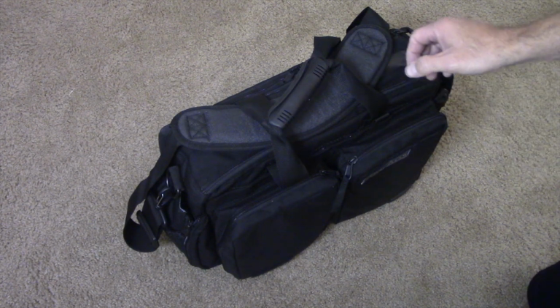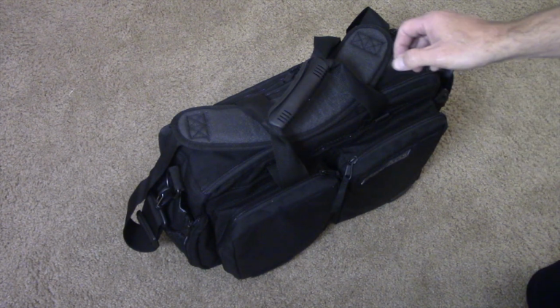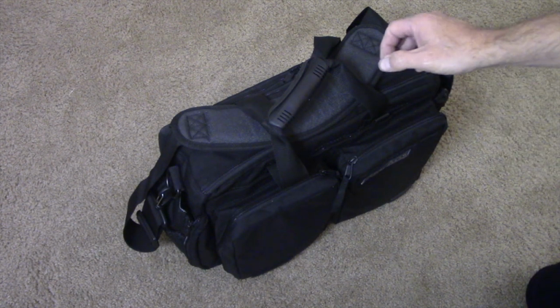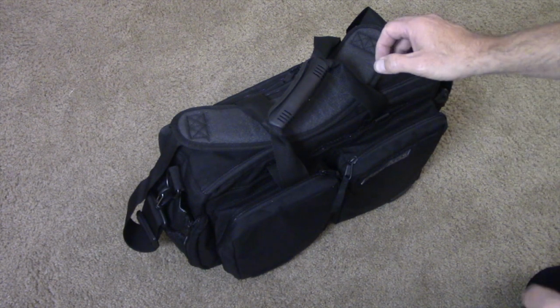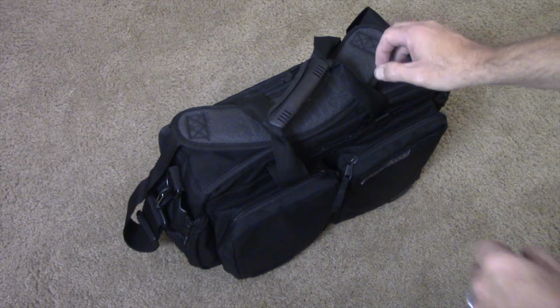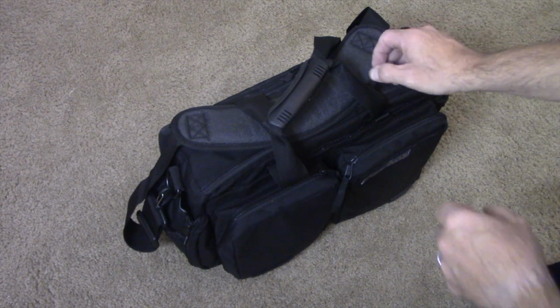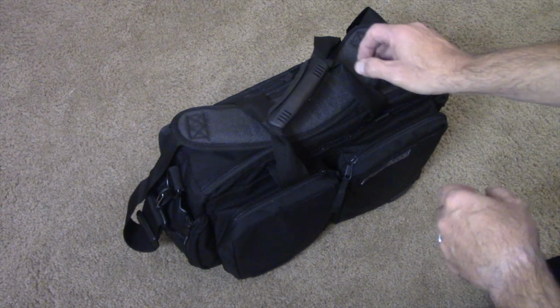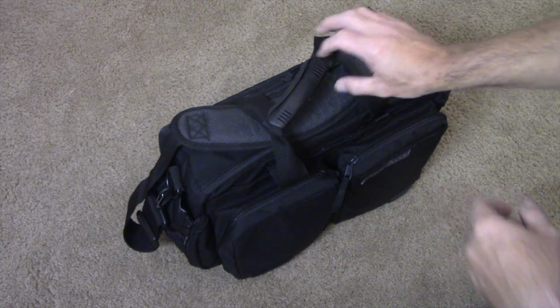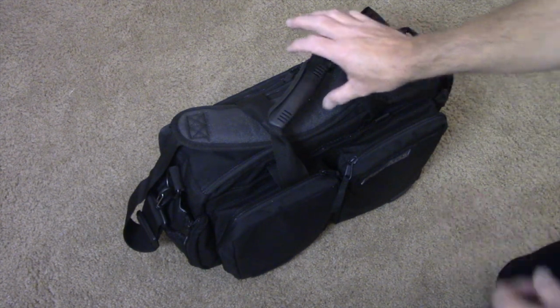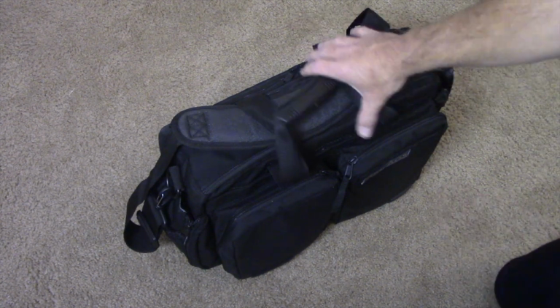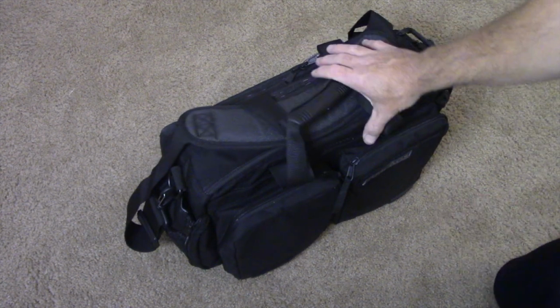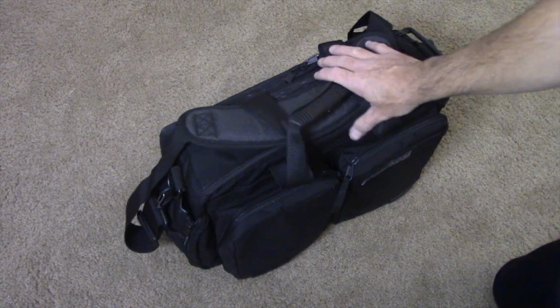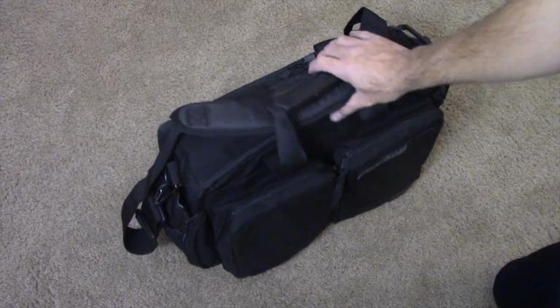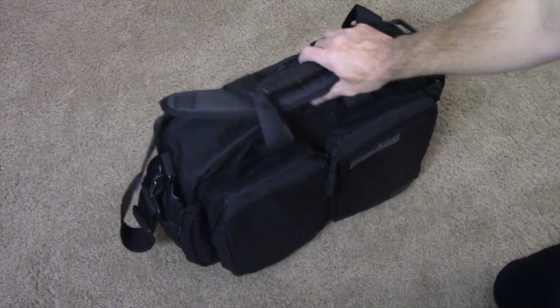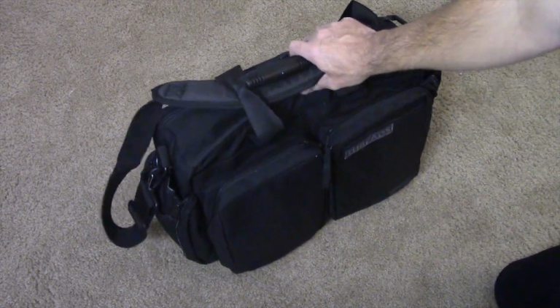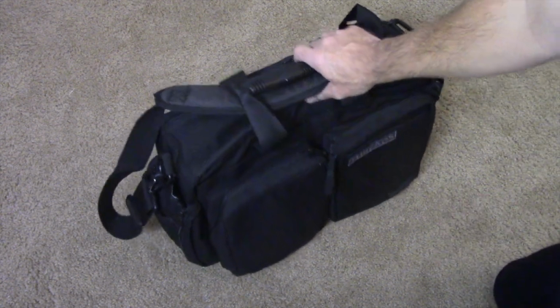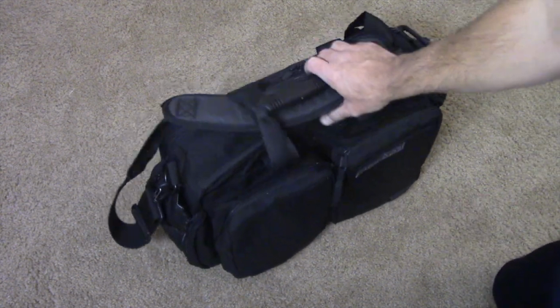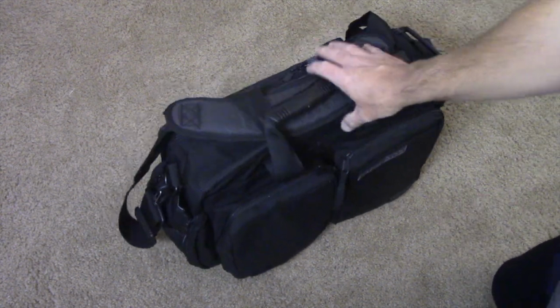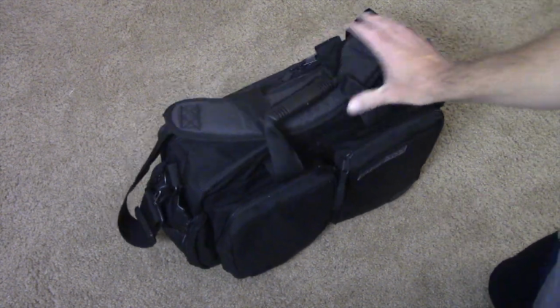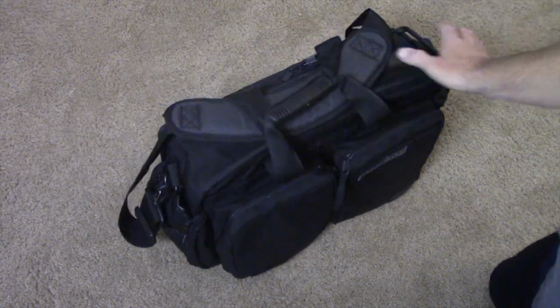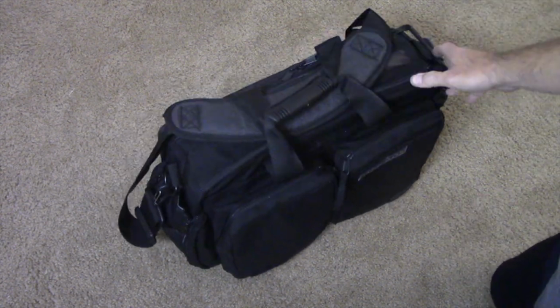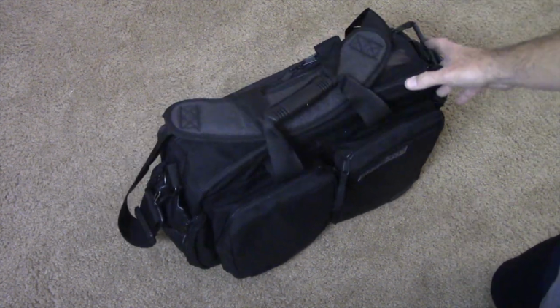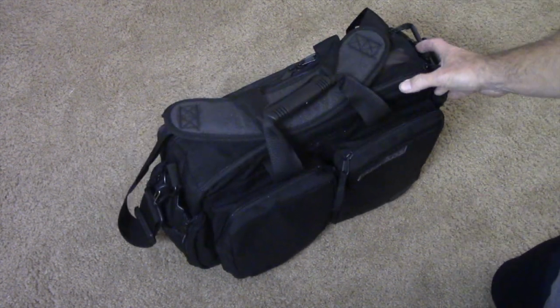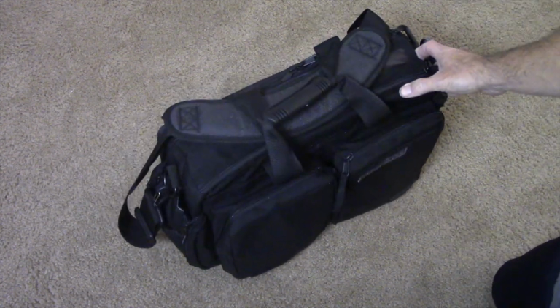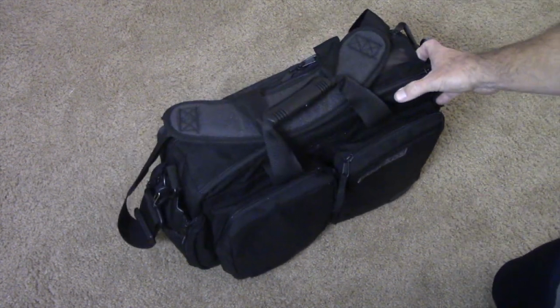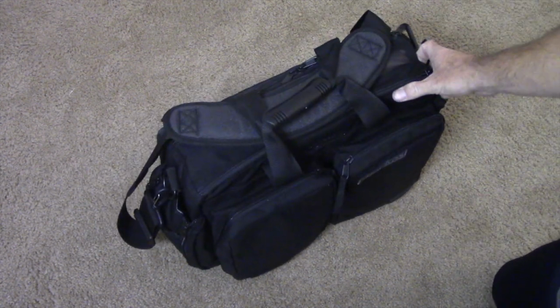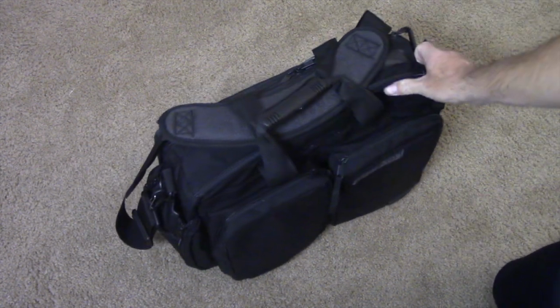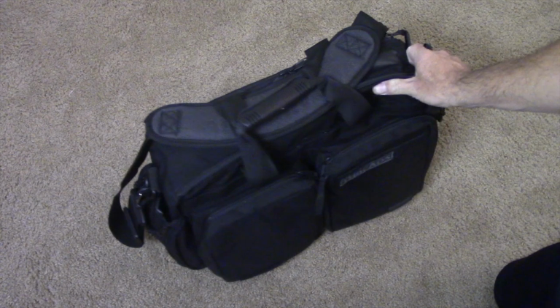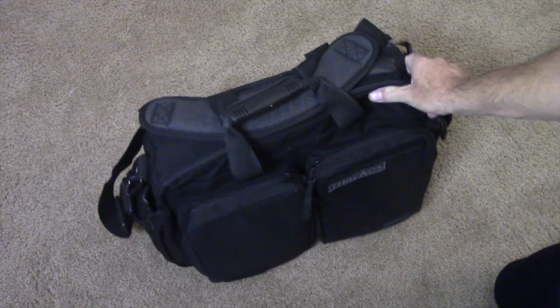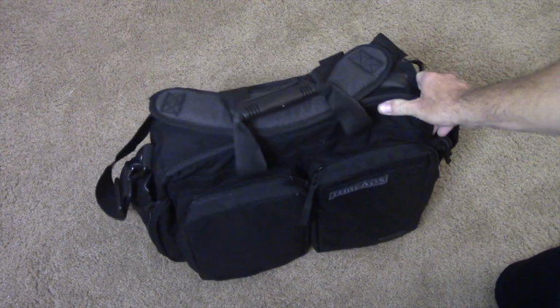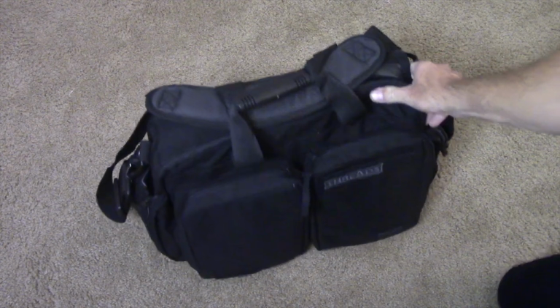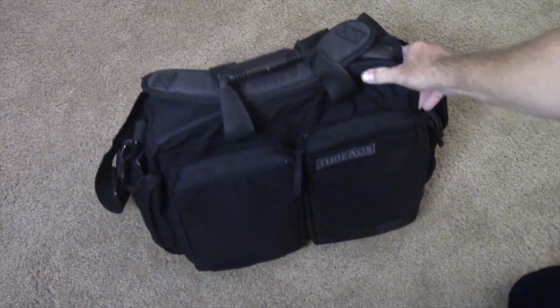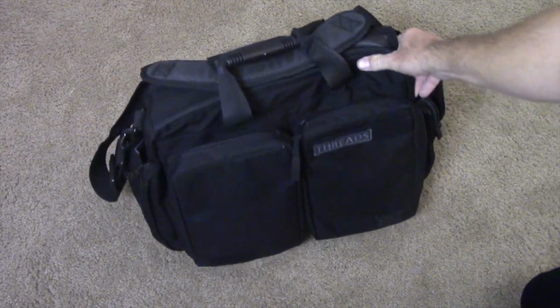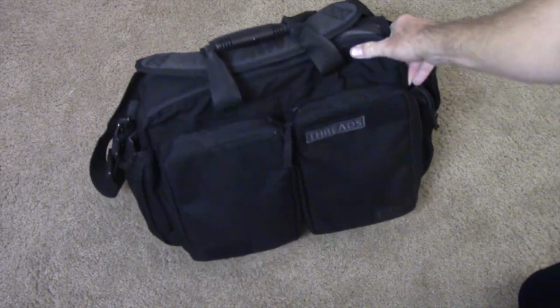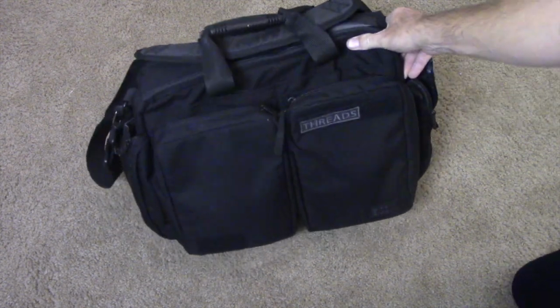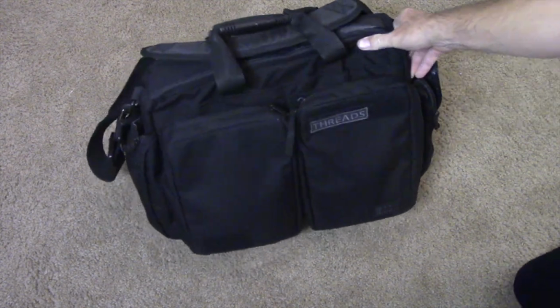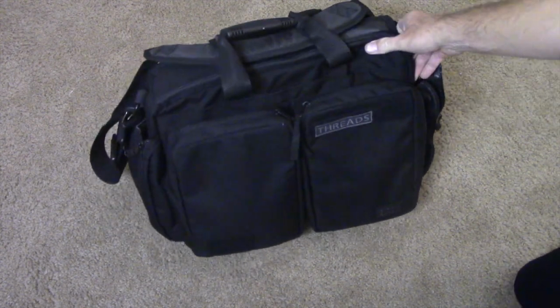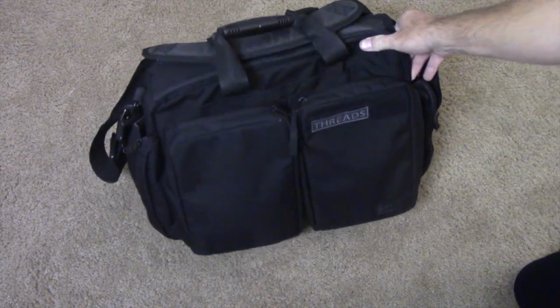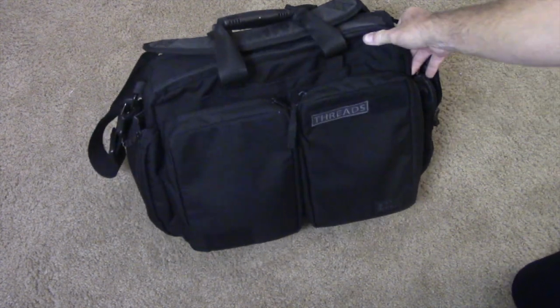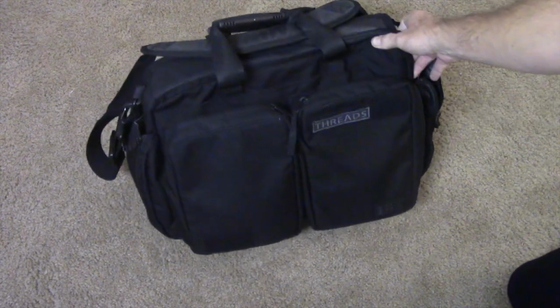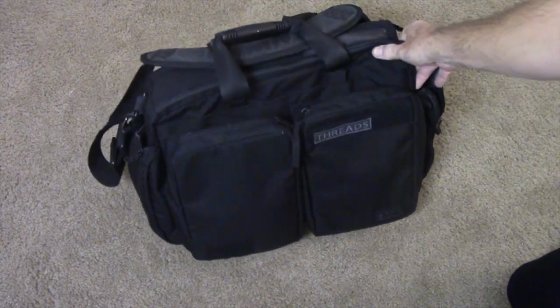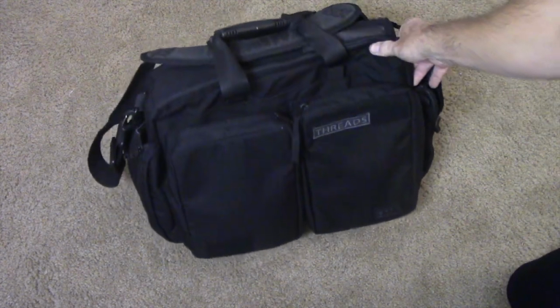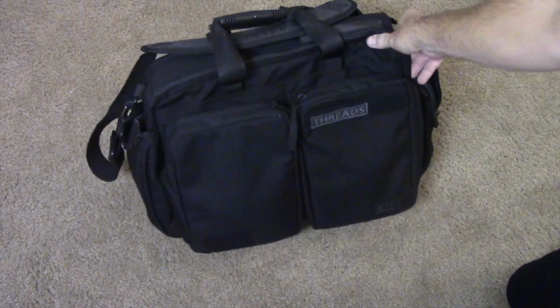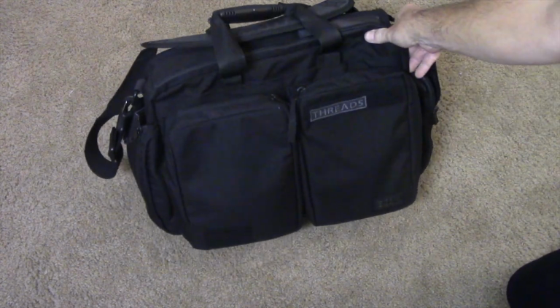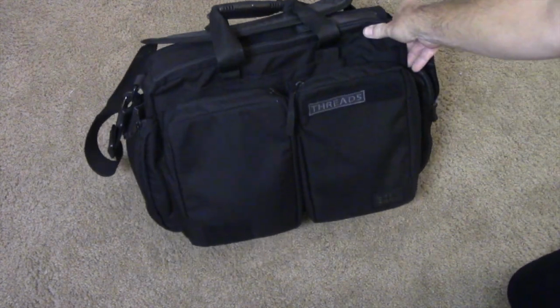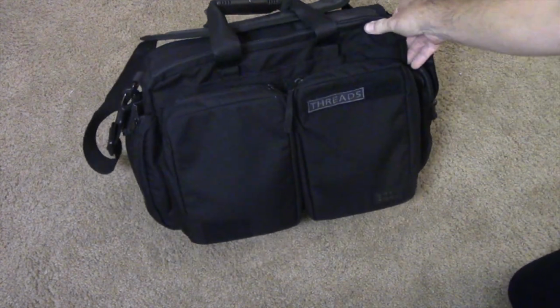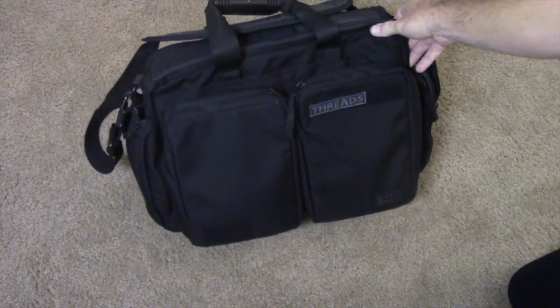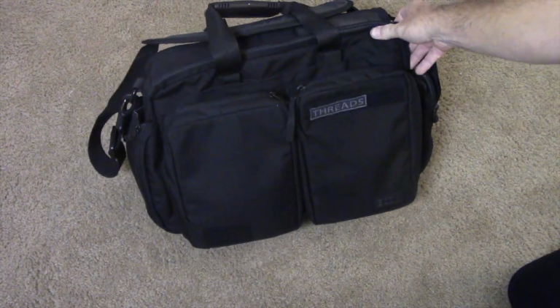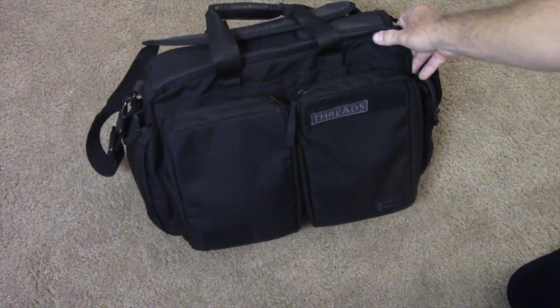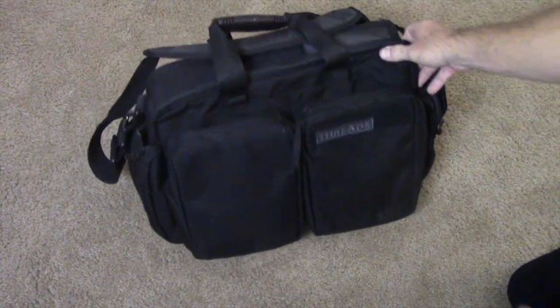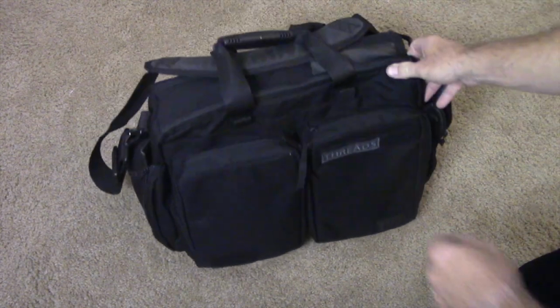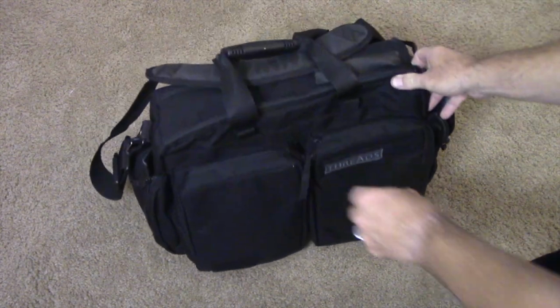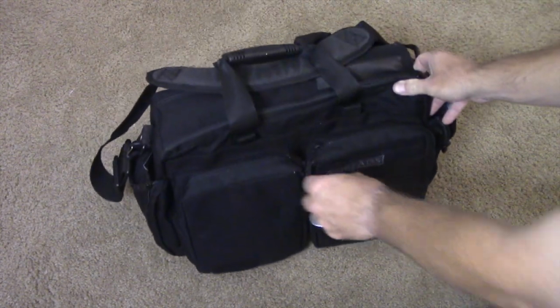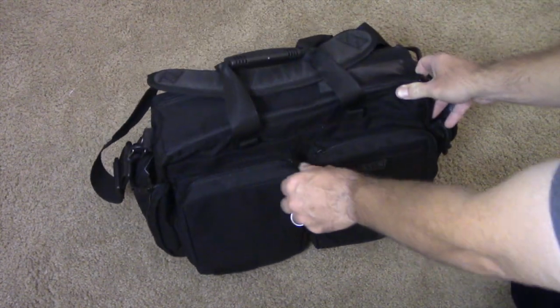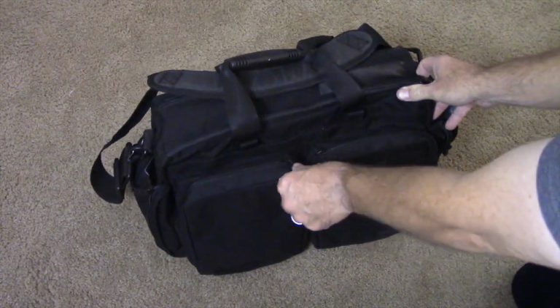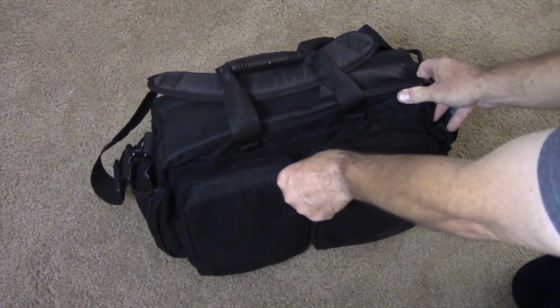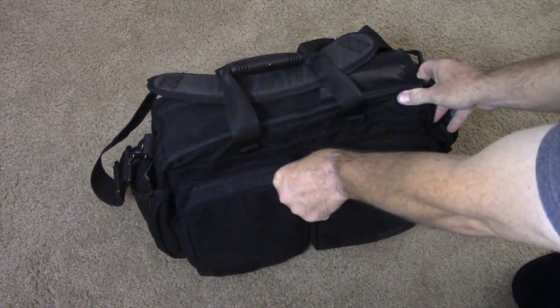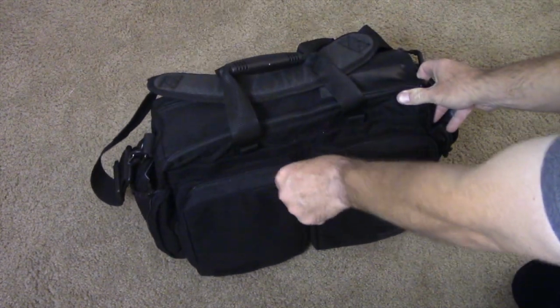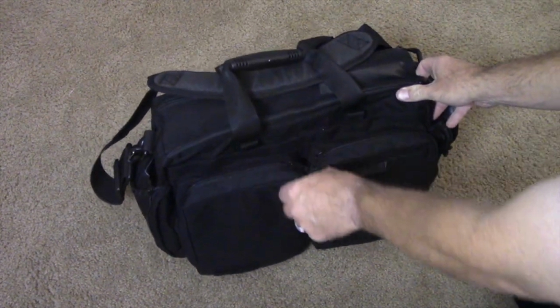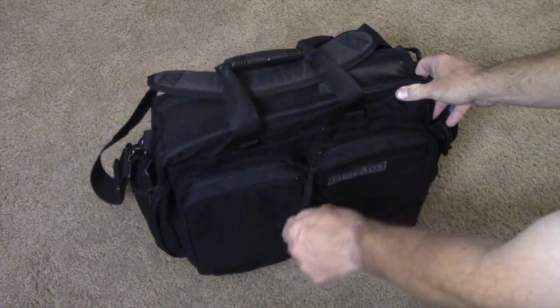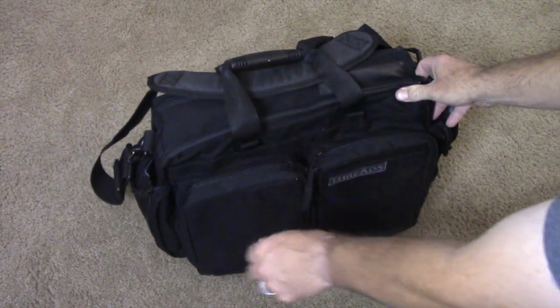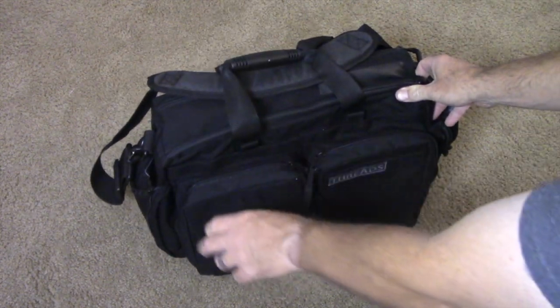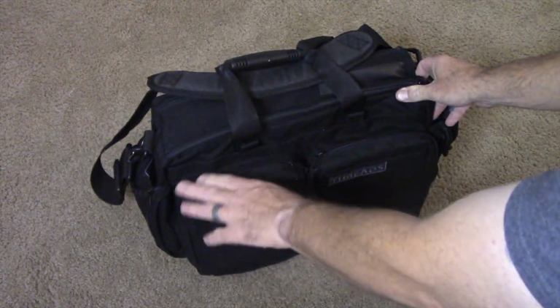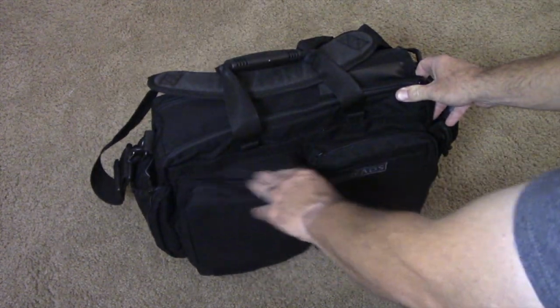All right, so this is my new bag. I hope this video turns out okay. I'm shooting it in my son's room so it'll be a little quieter and I can kind of control the lighting.